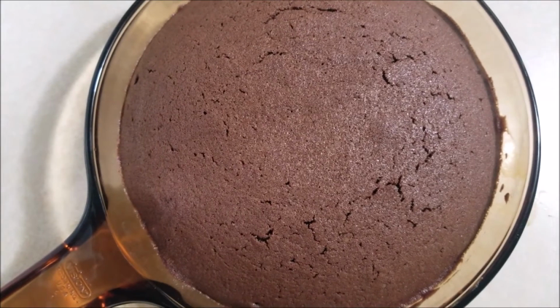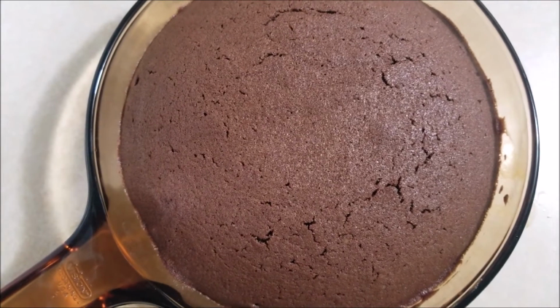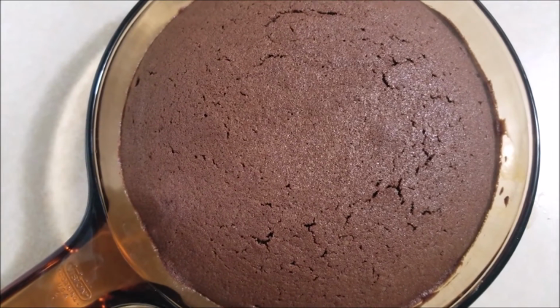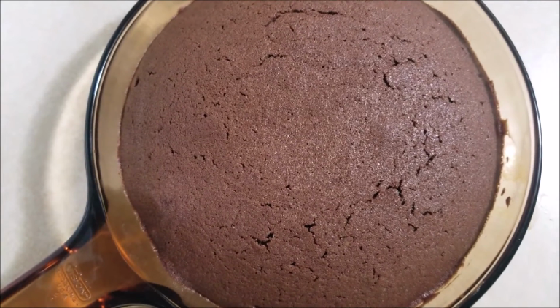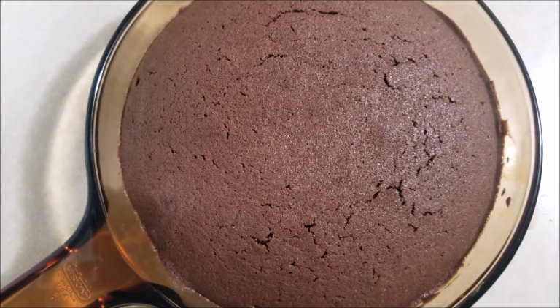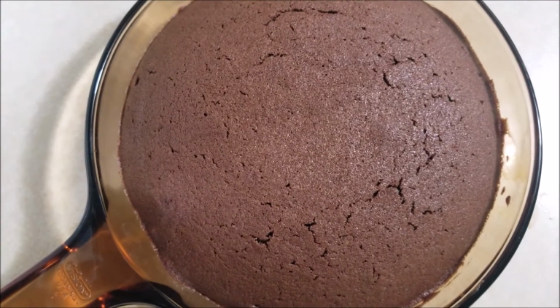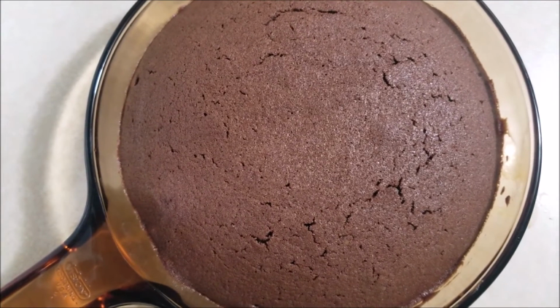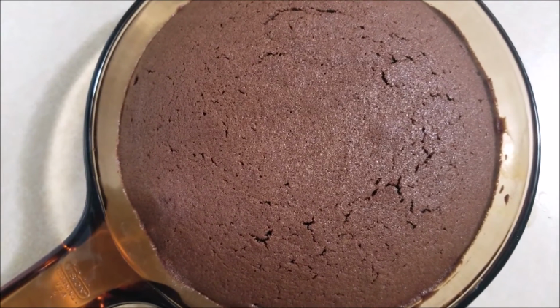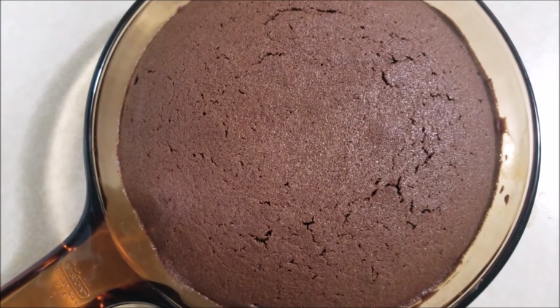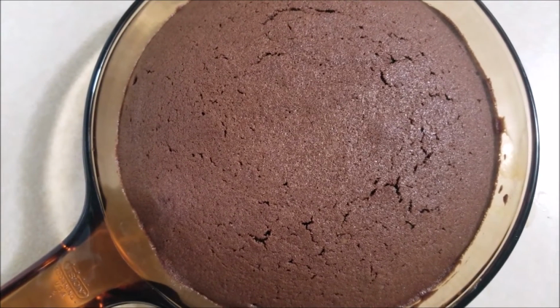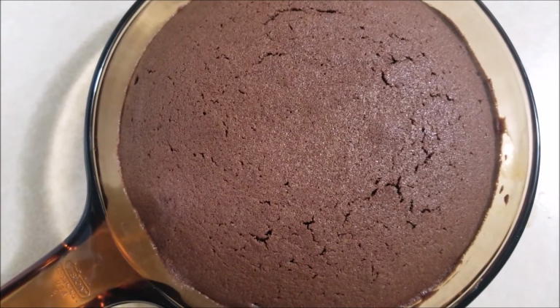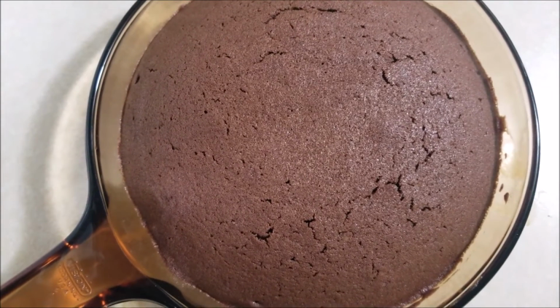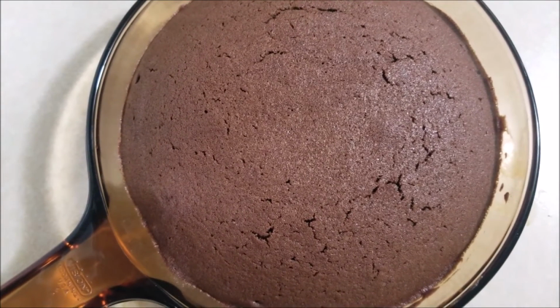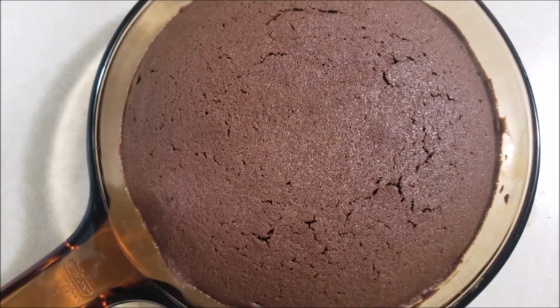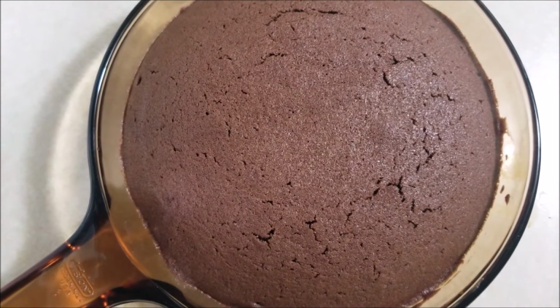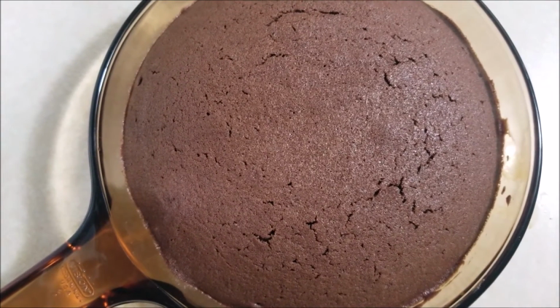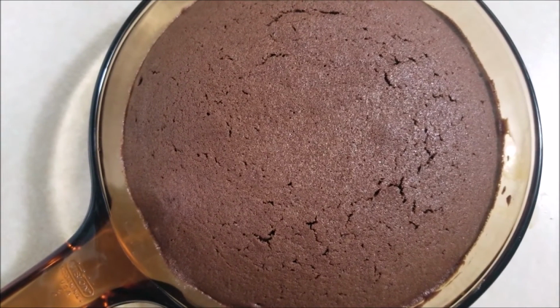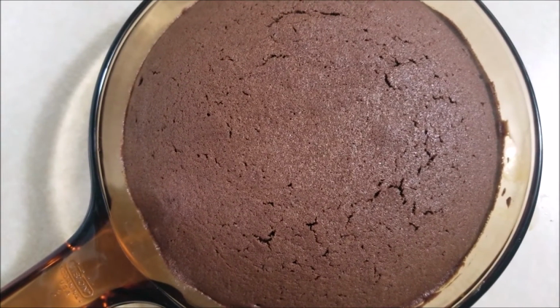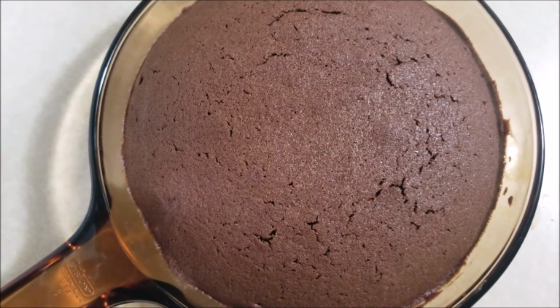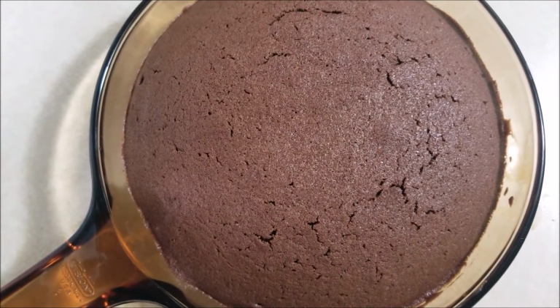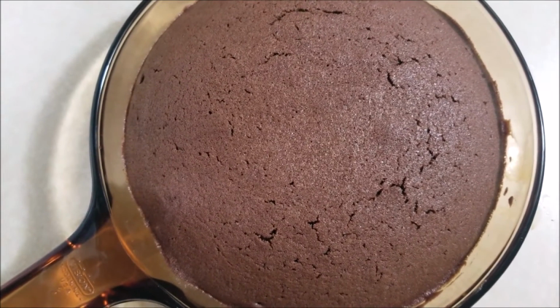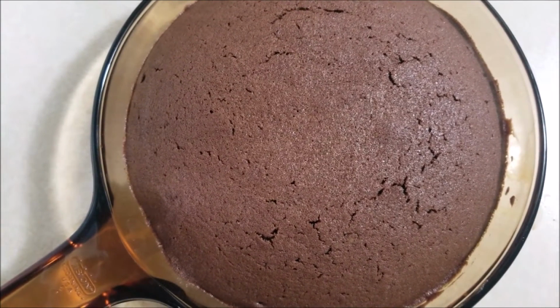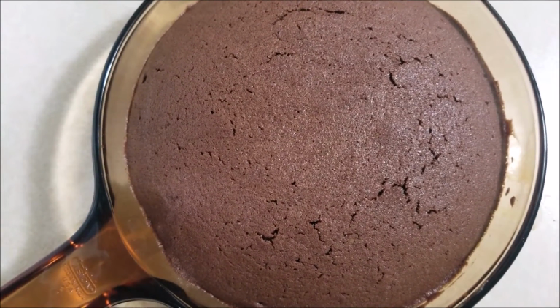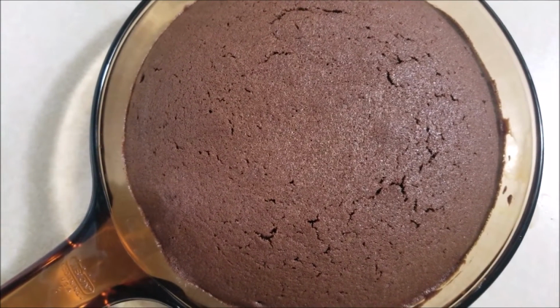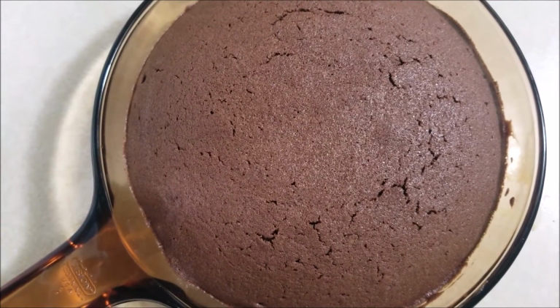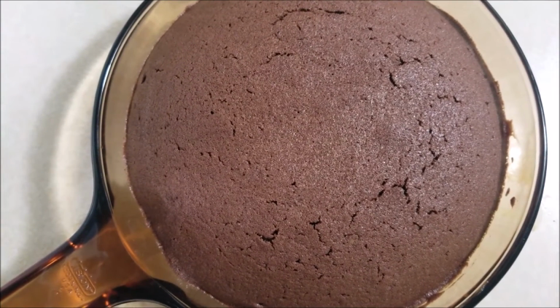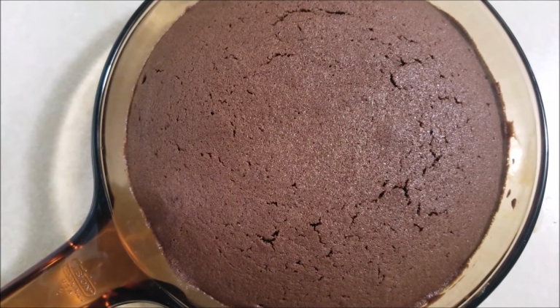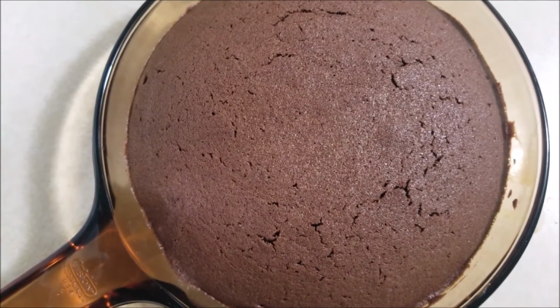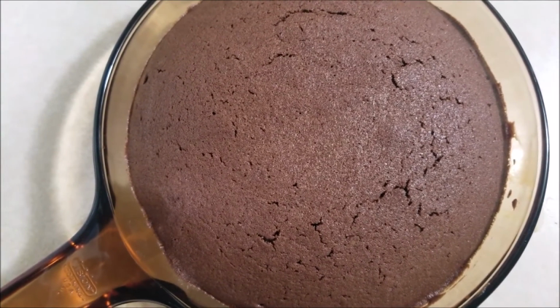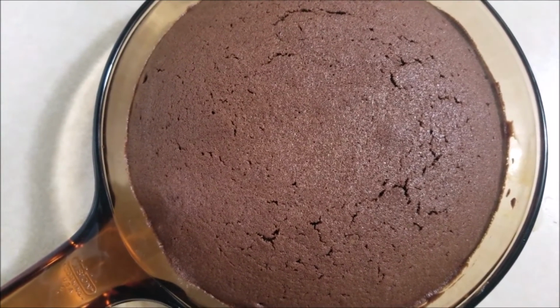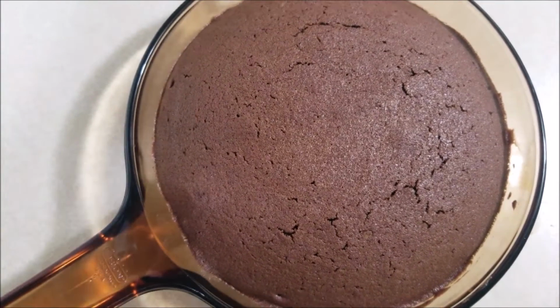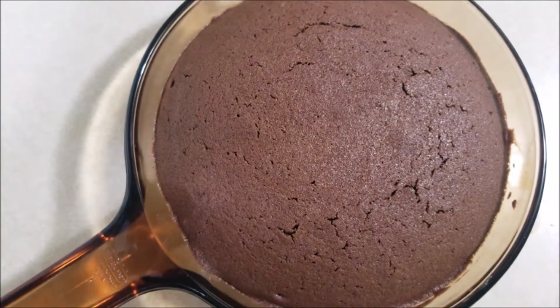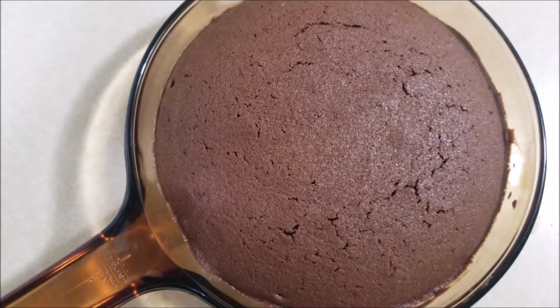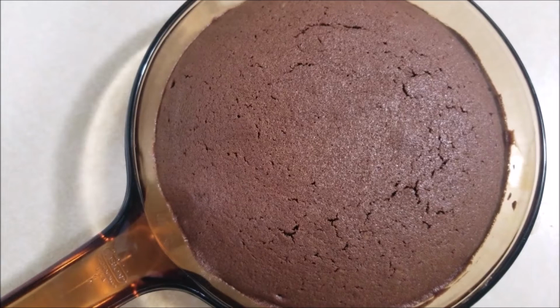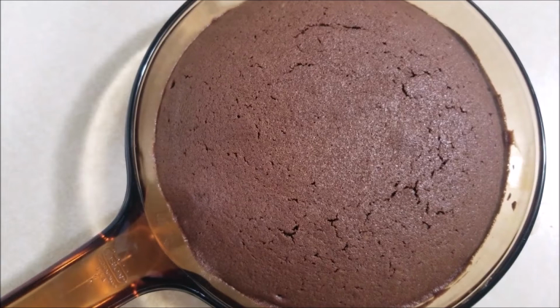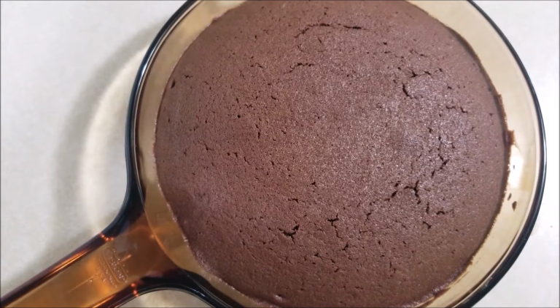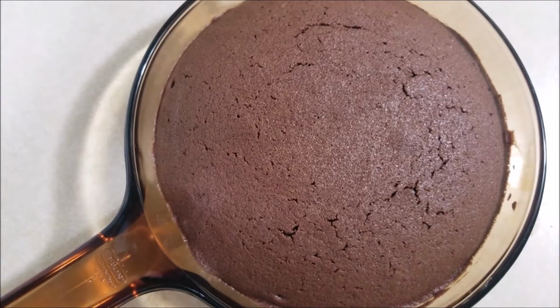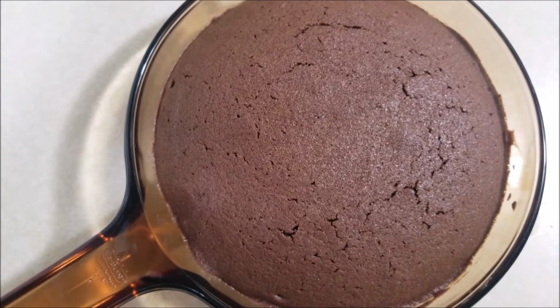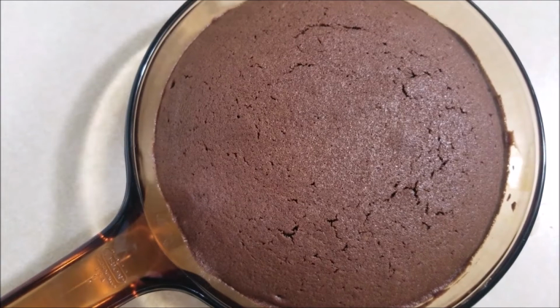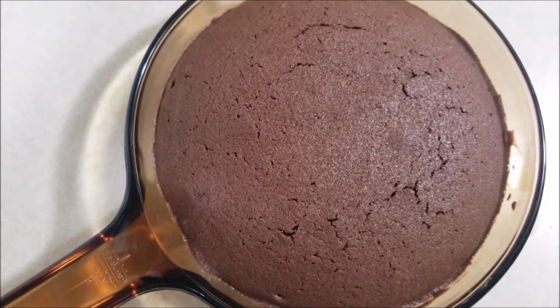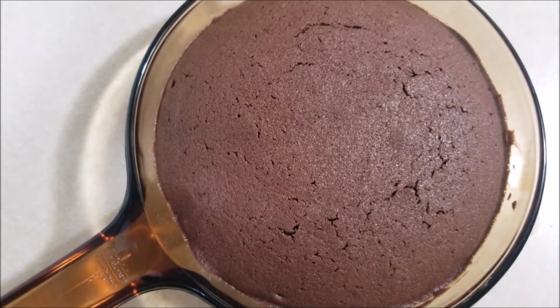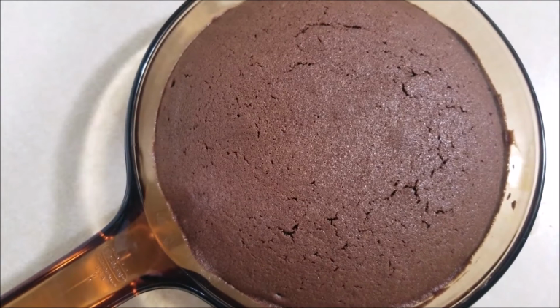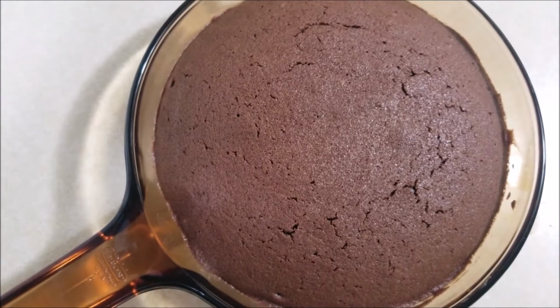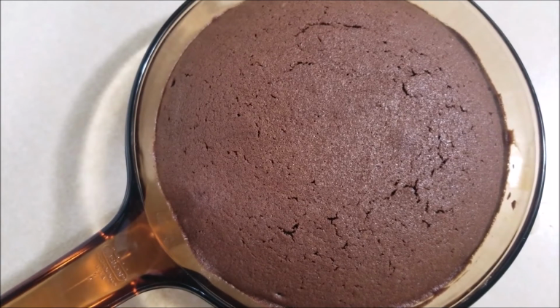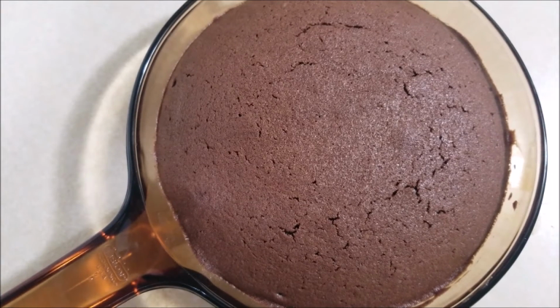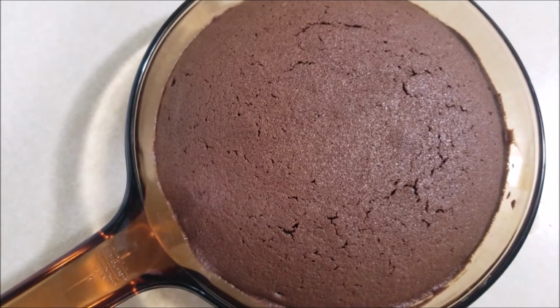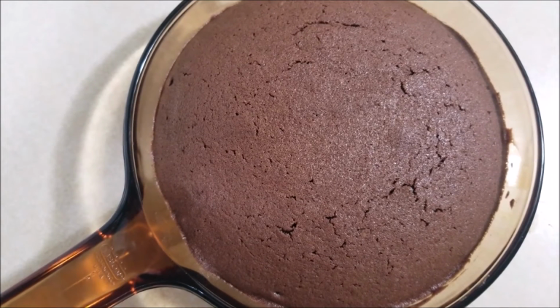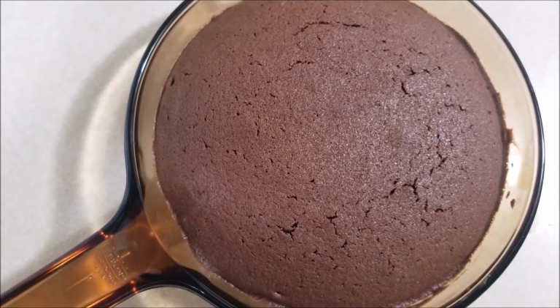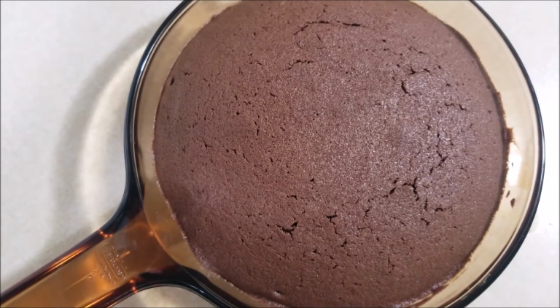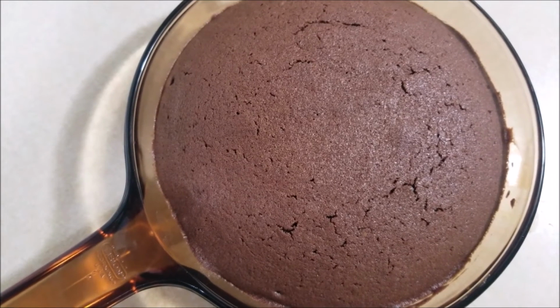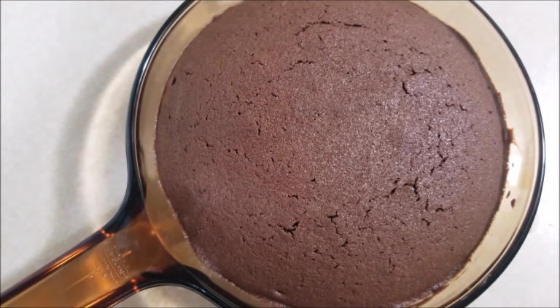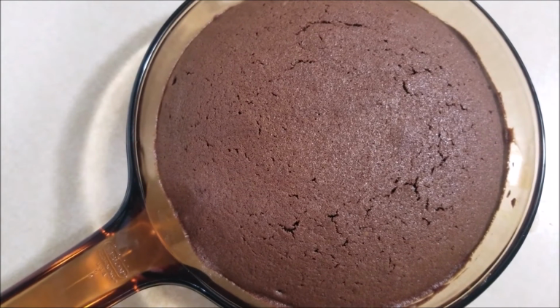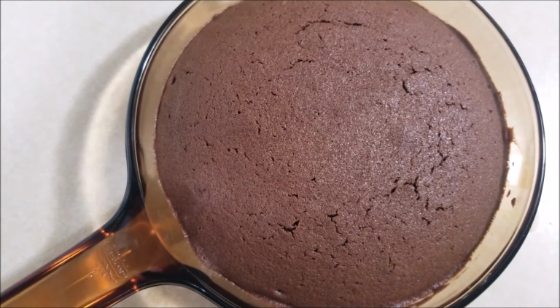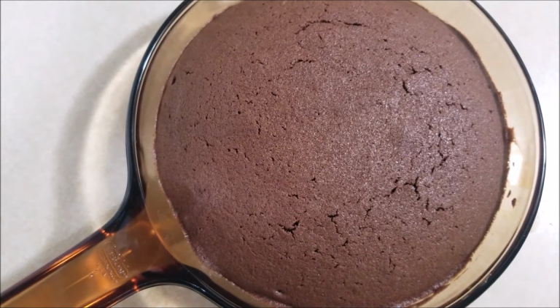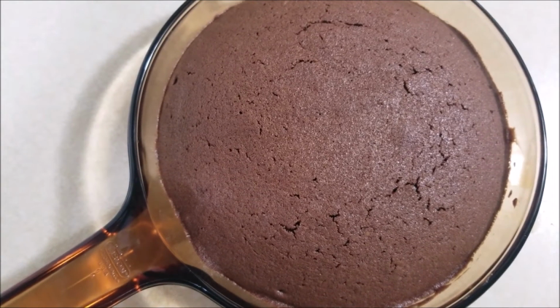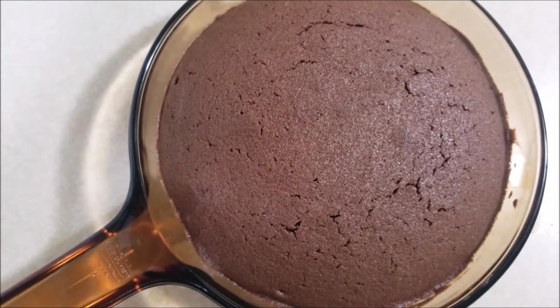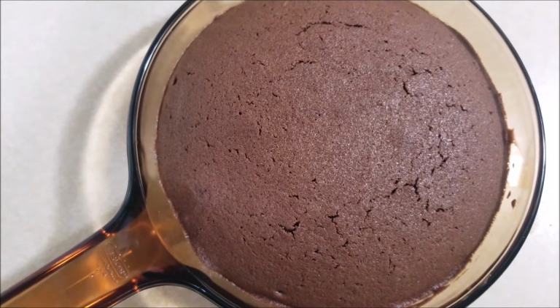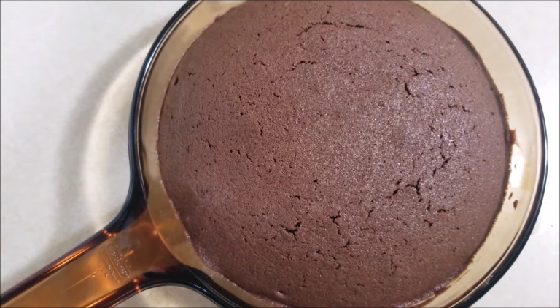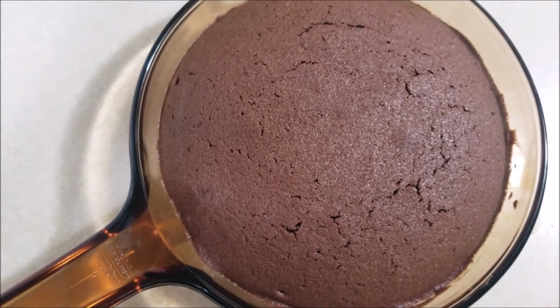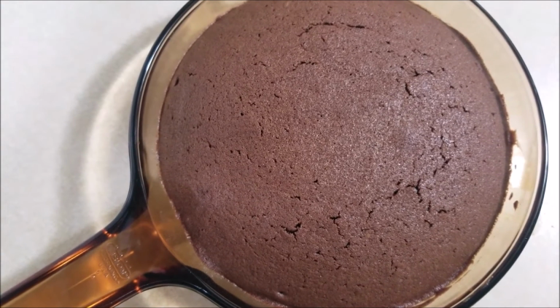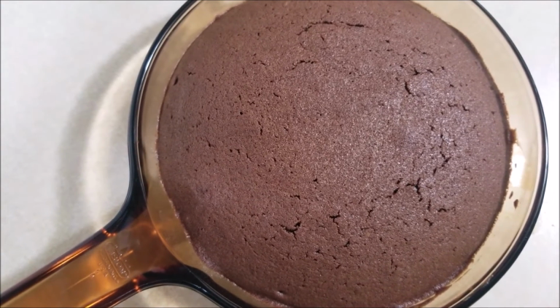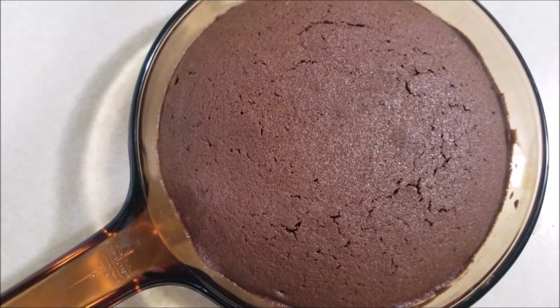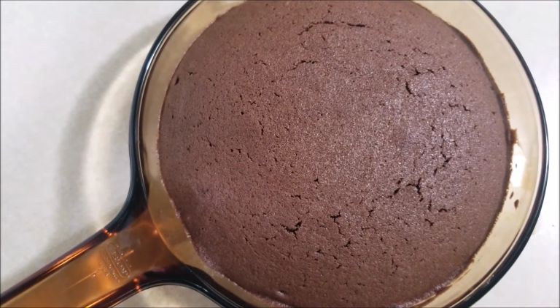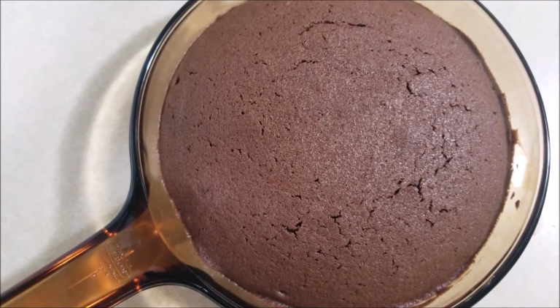Here is the brownie right out of the oven — it's been baking for nearly 30 minutes. Now I'm gonna let it cool down for 10 minutes and then serve it warm.